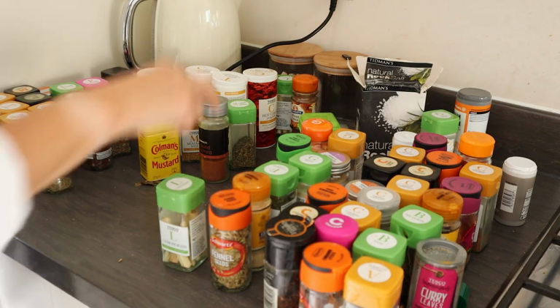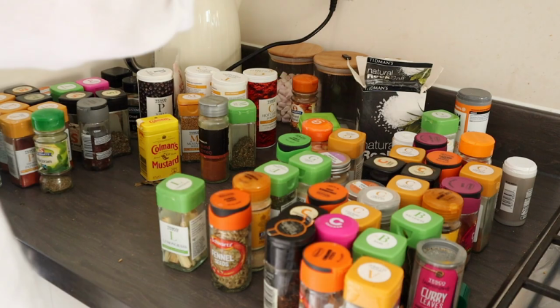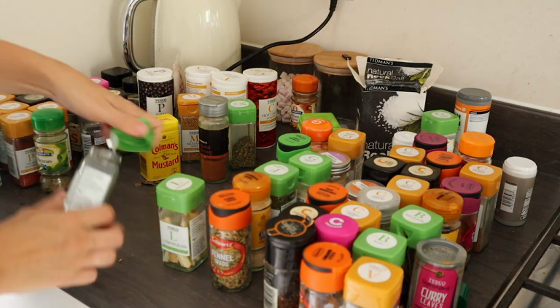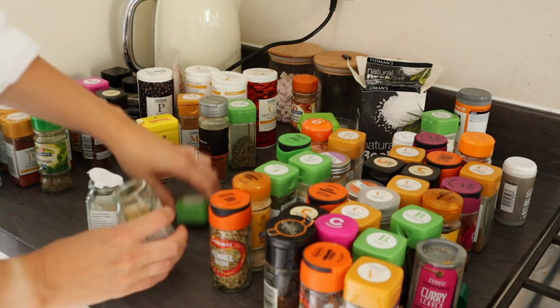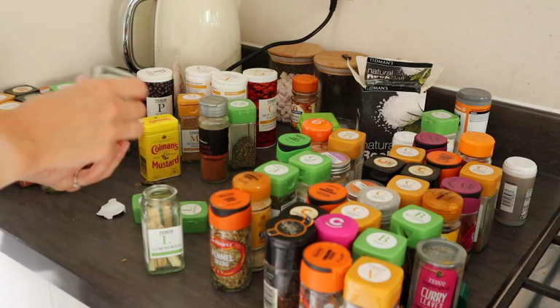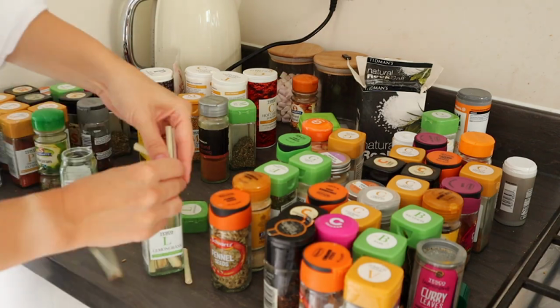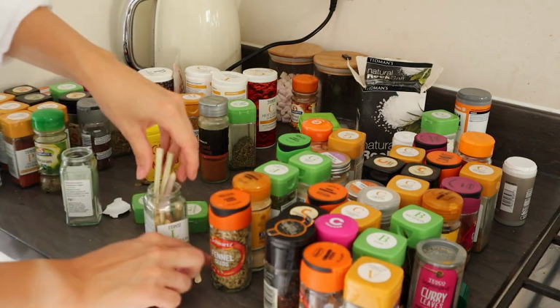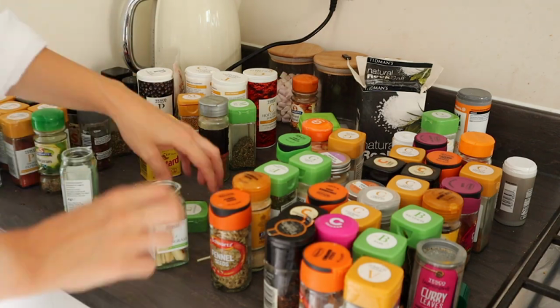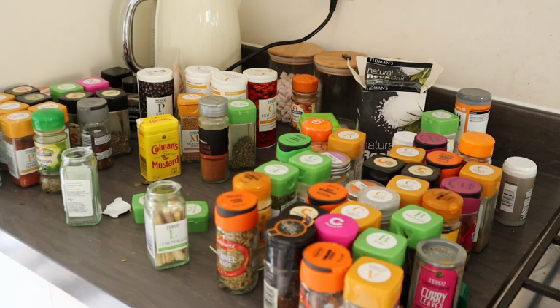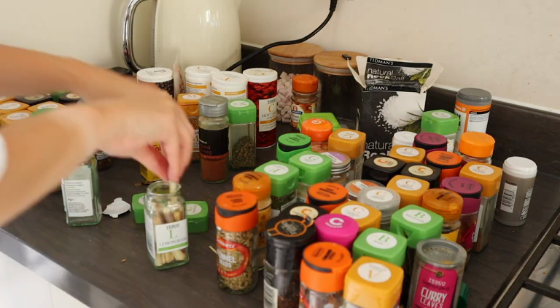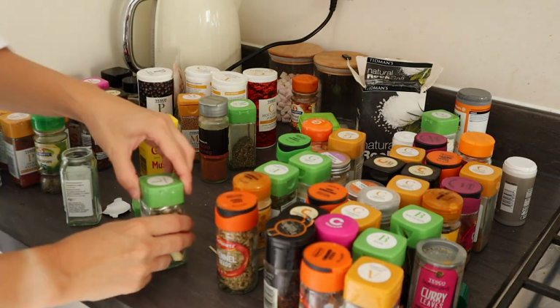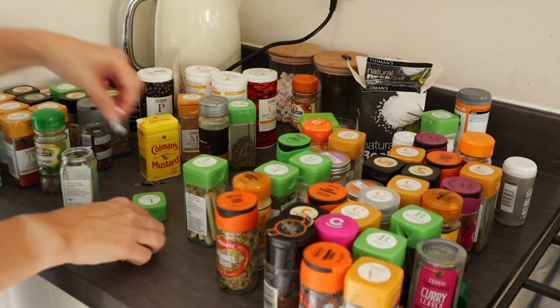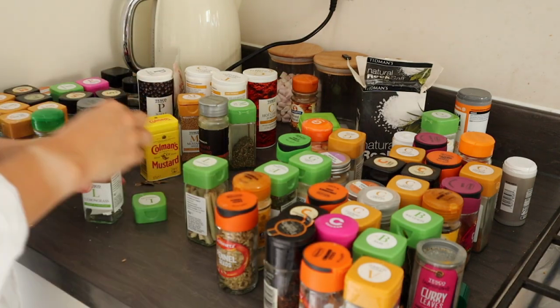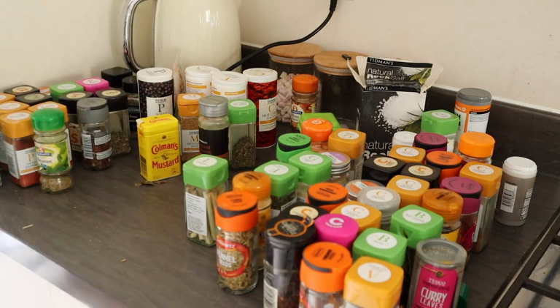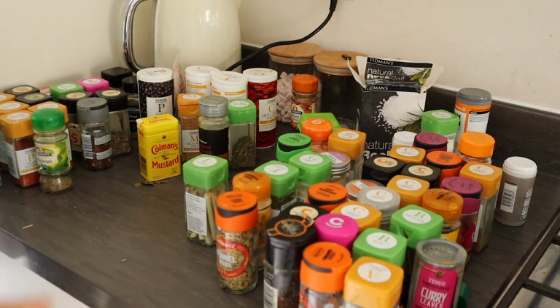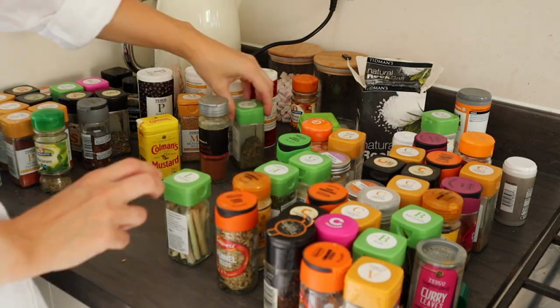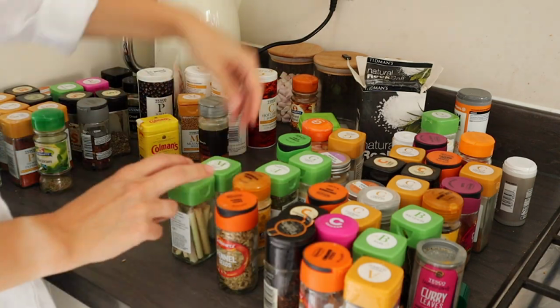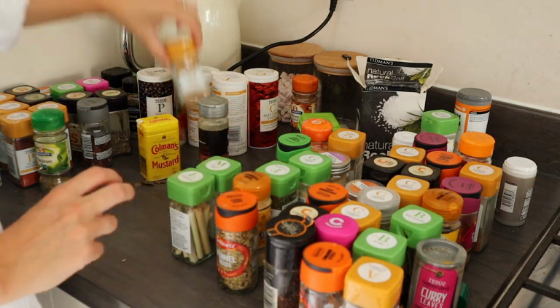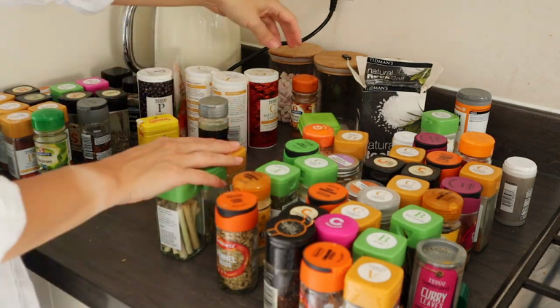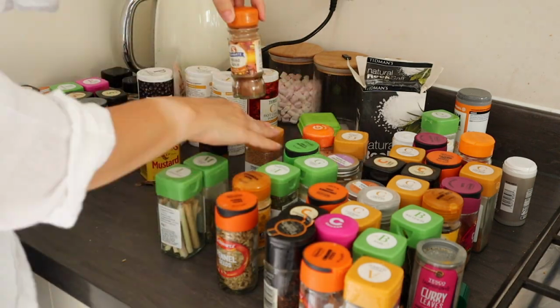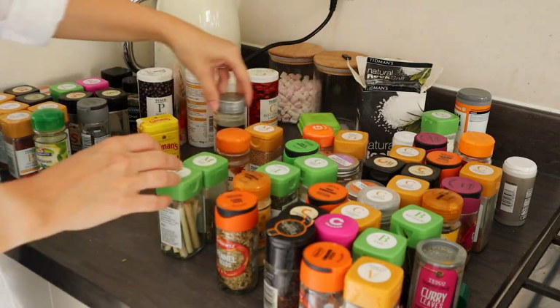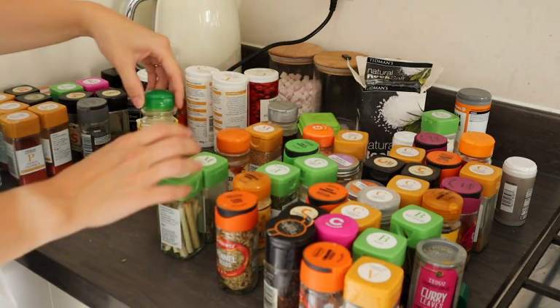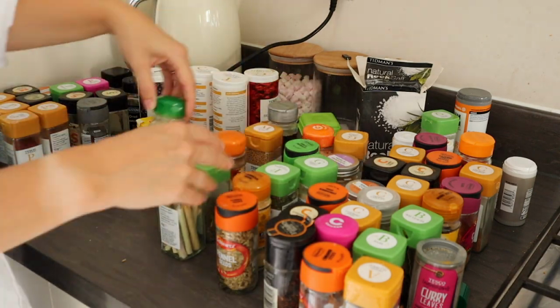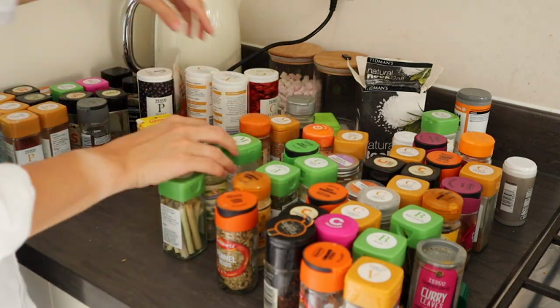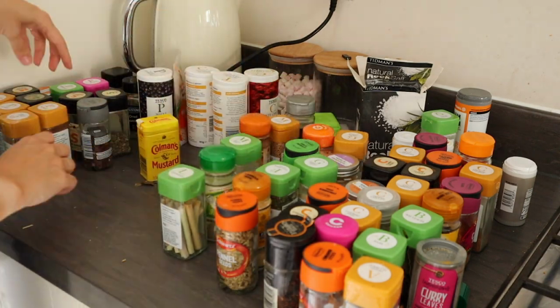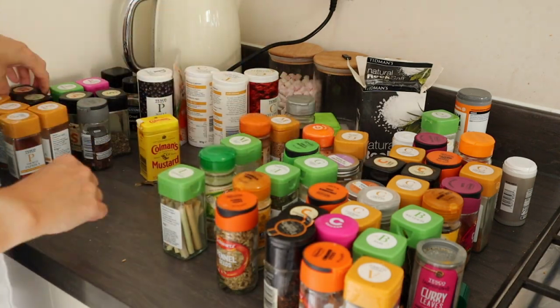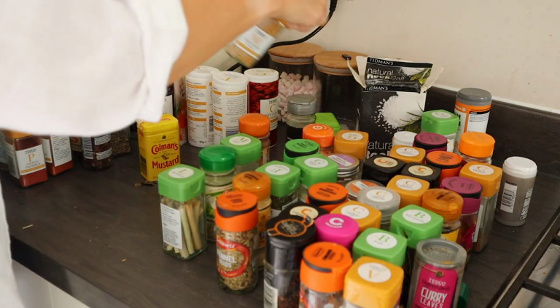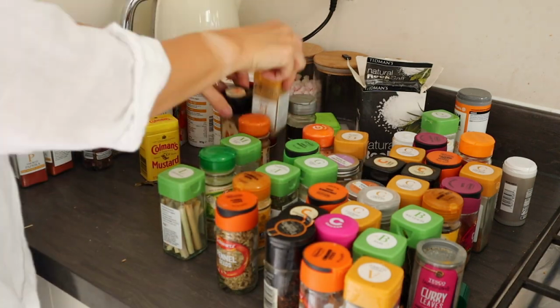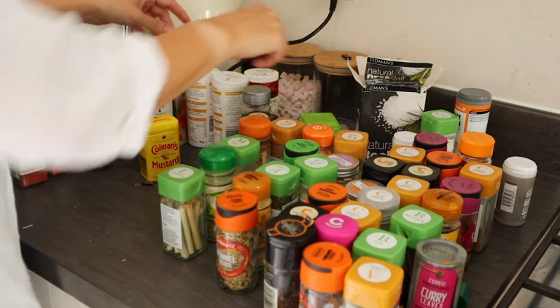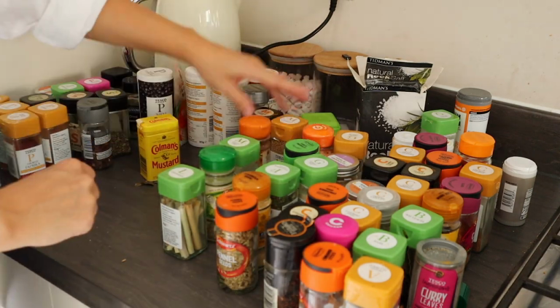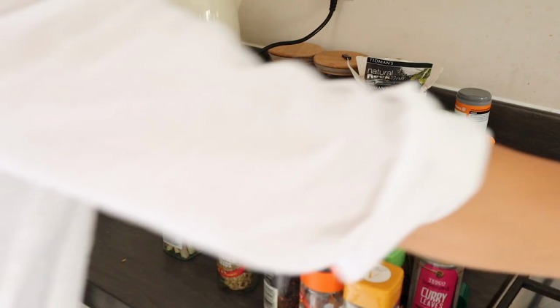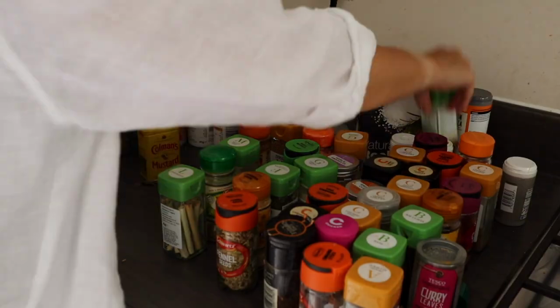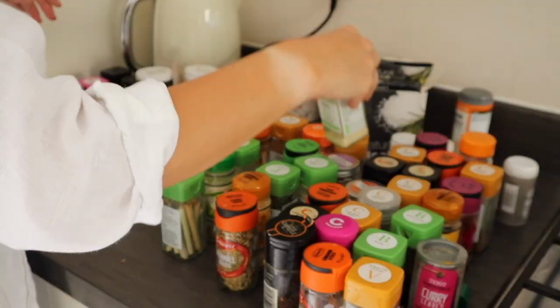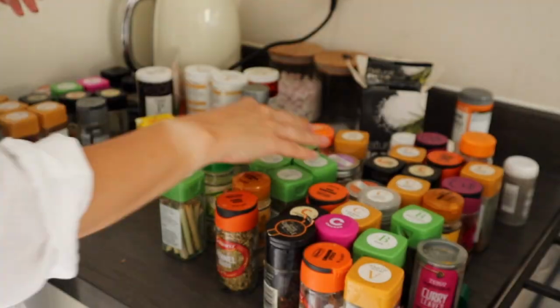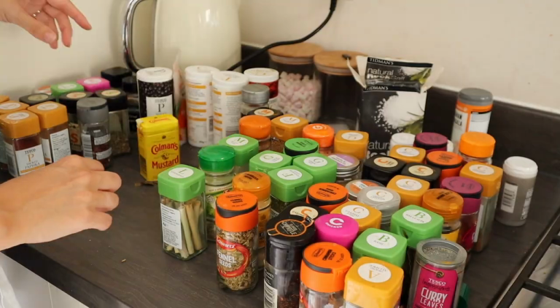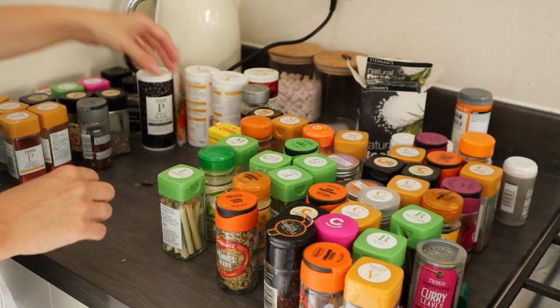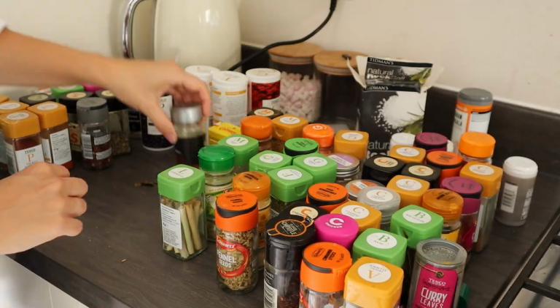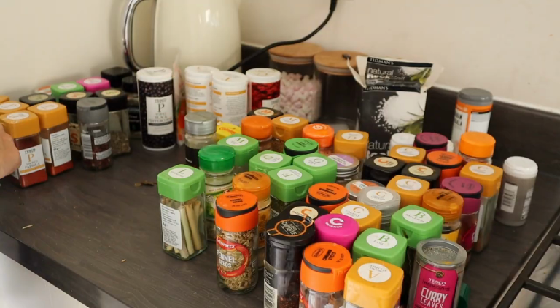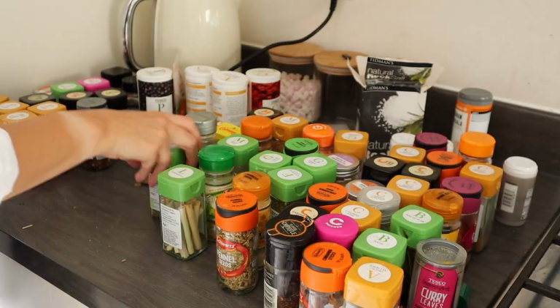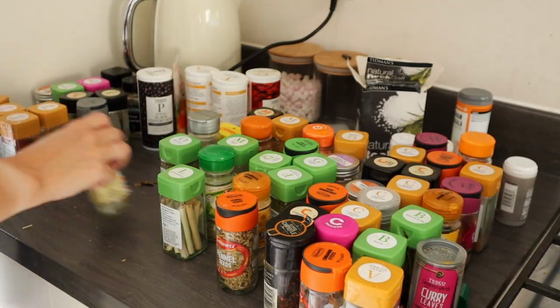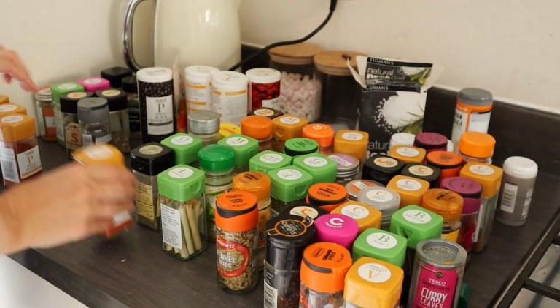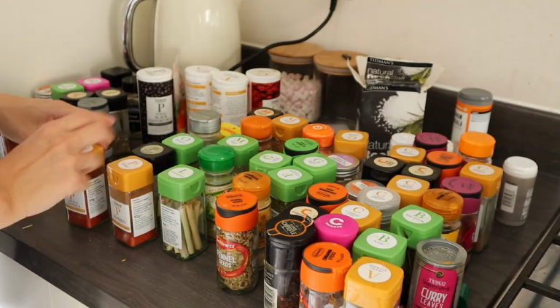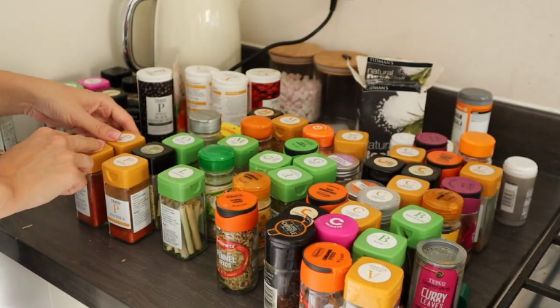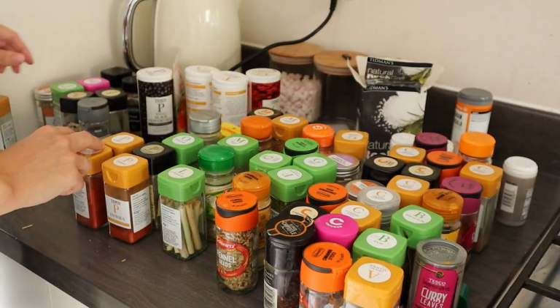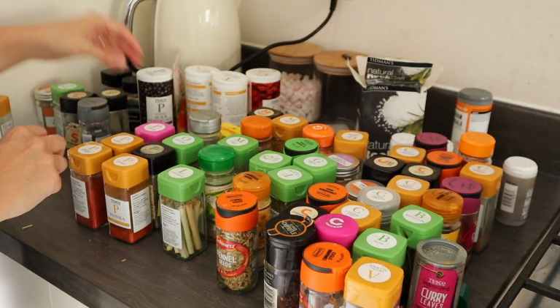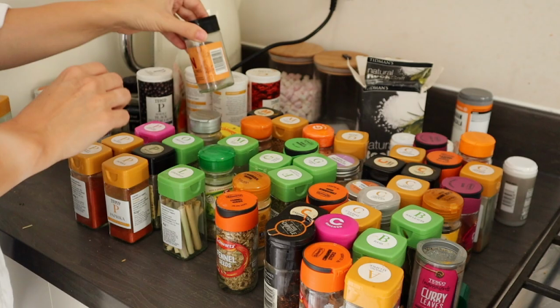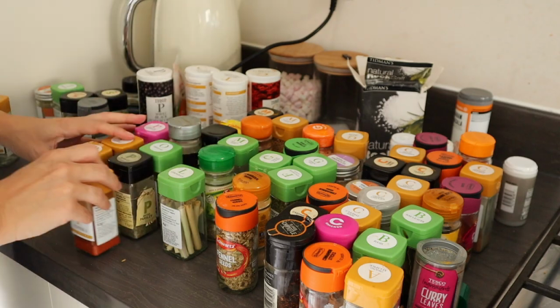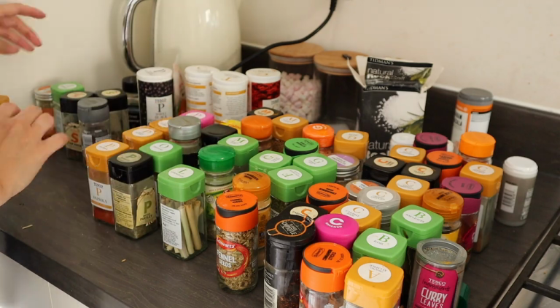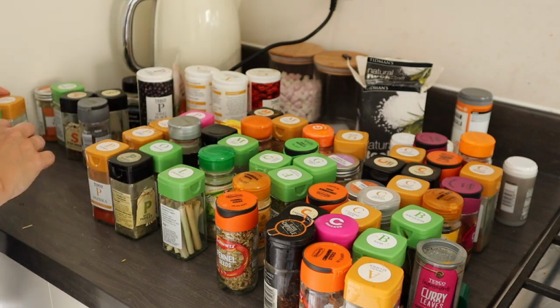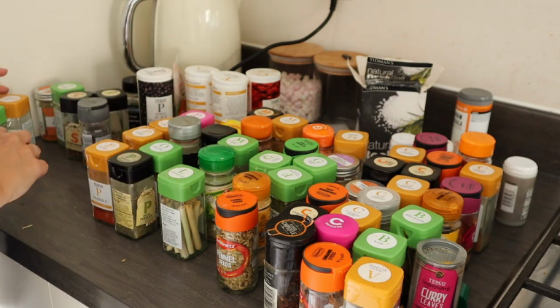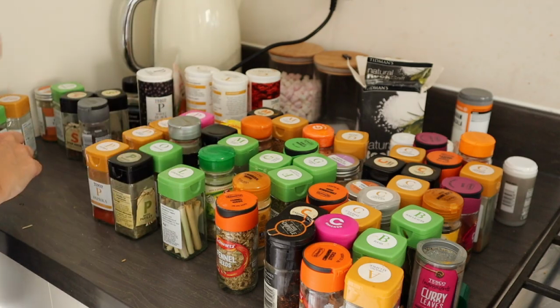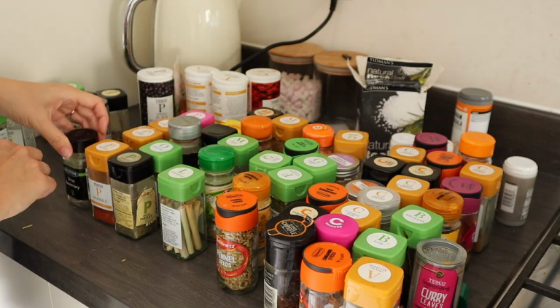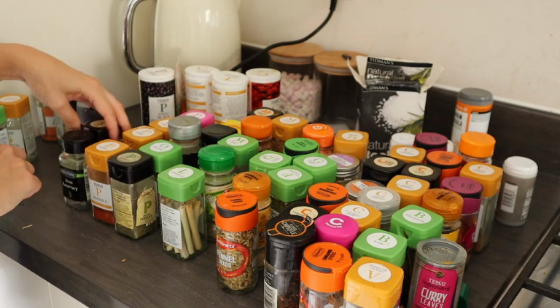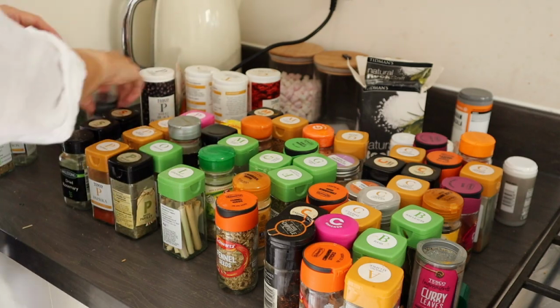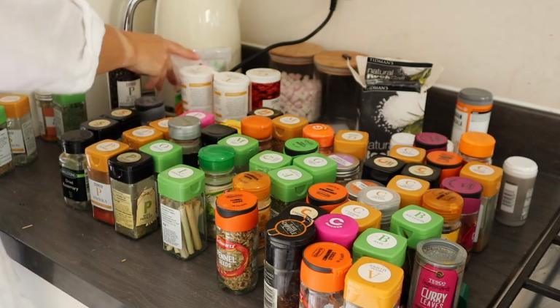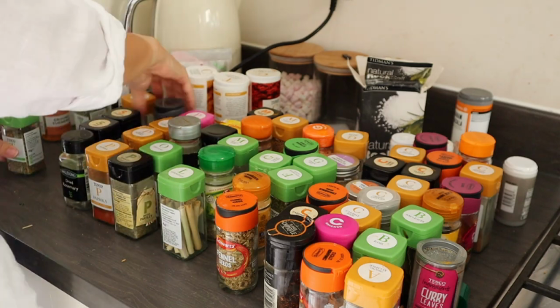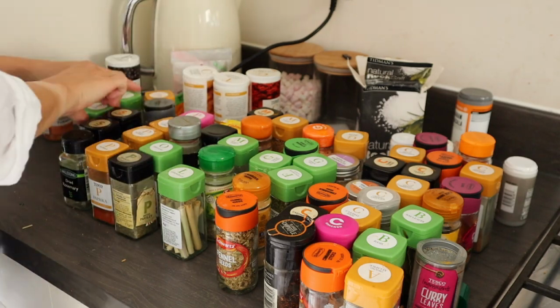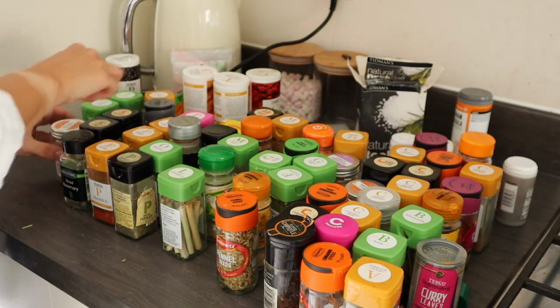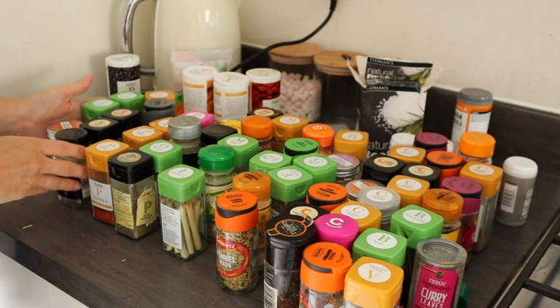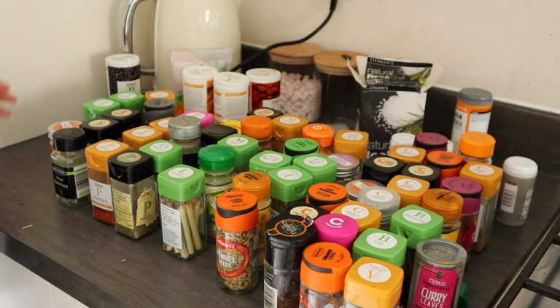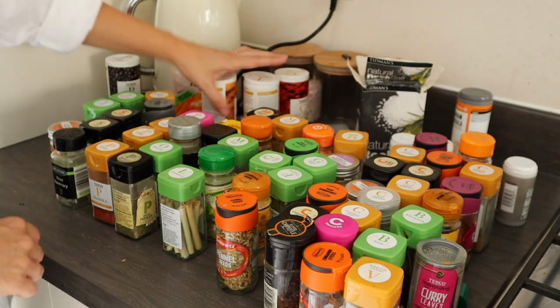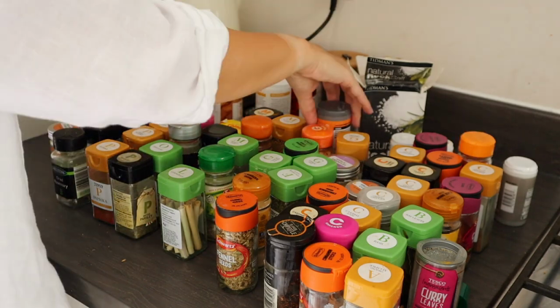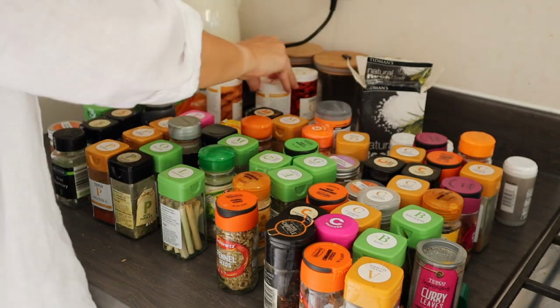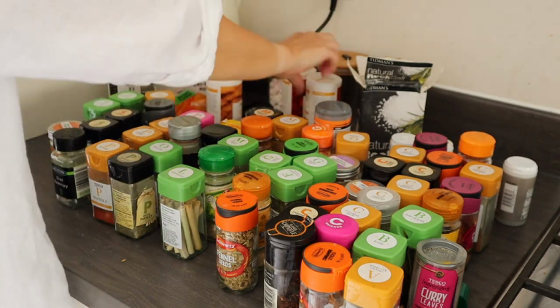With so many spices it's essential that they are easy to find when I'm cooking.